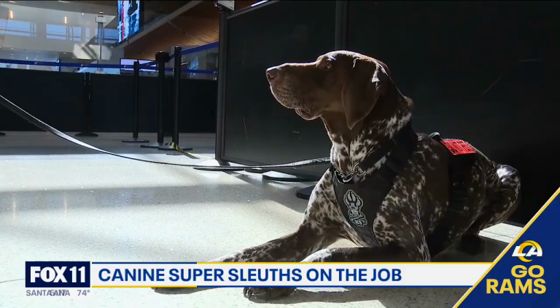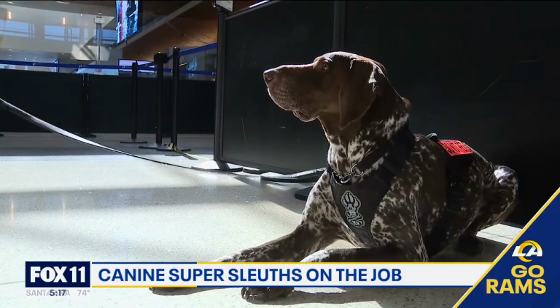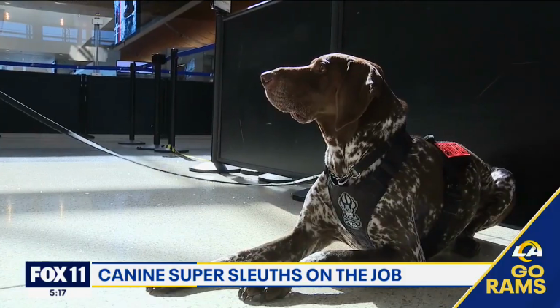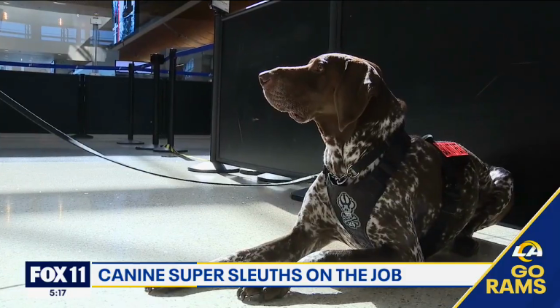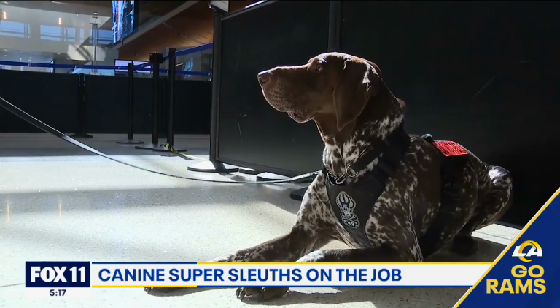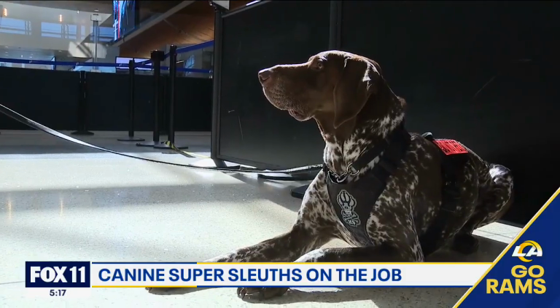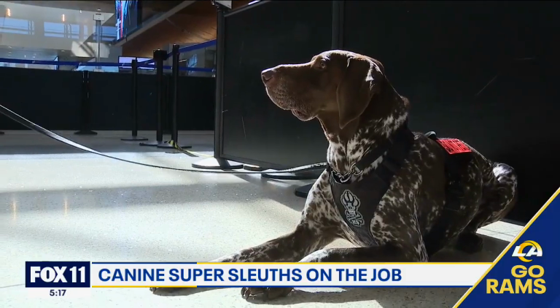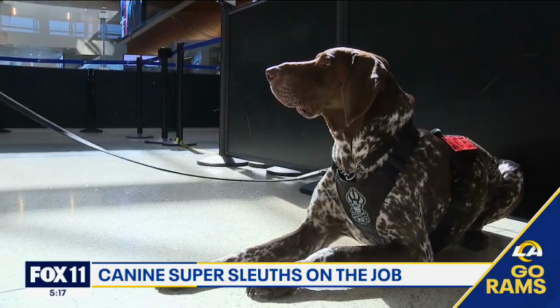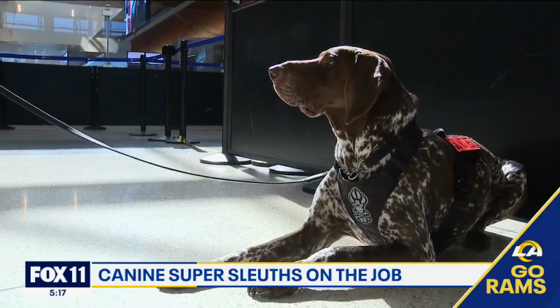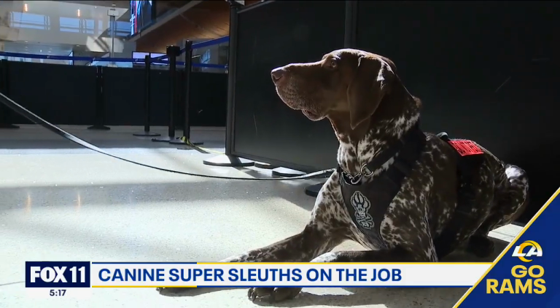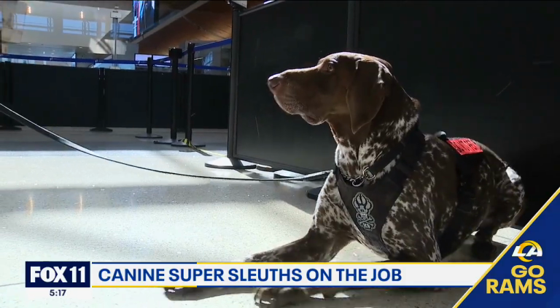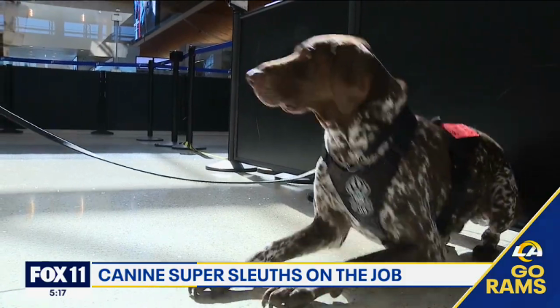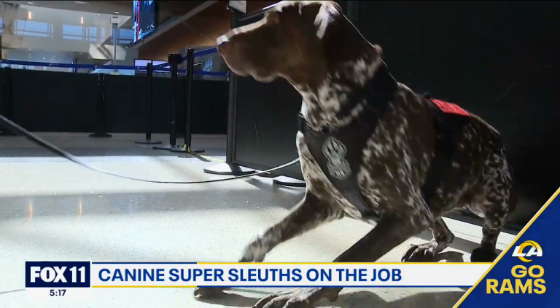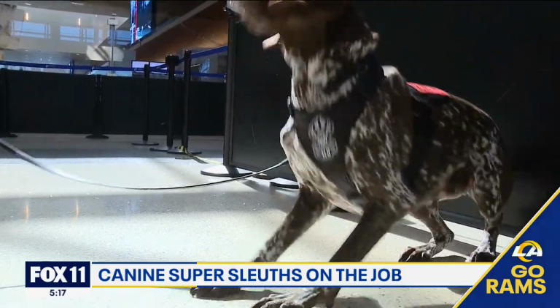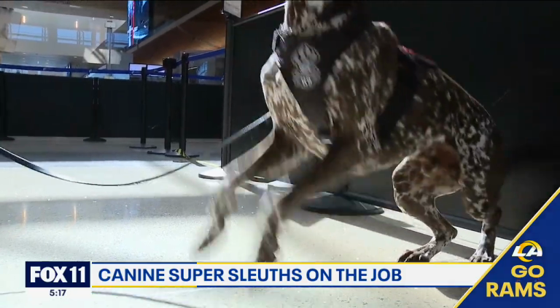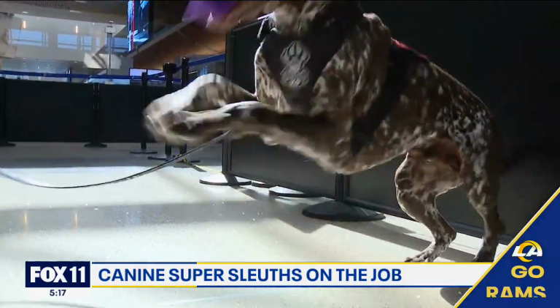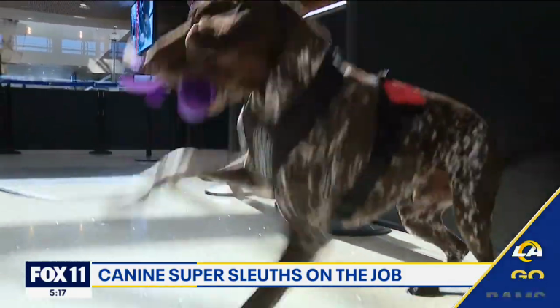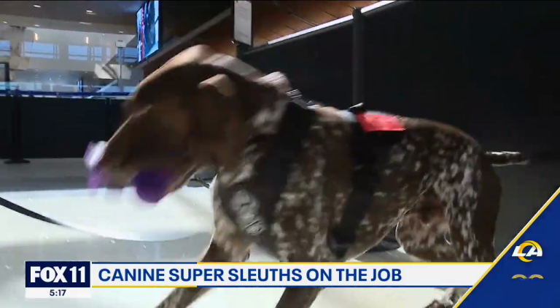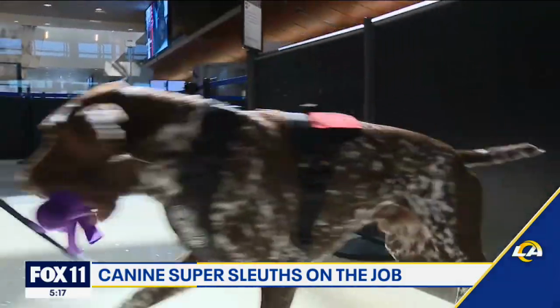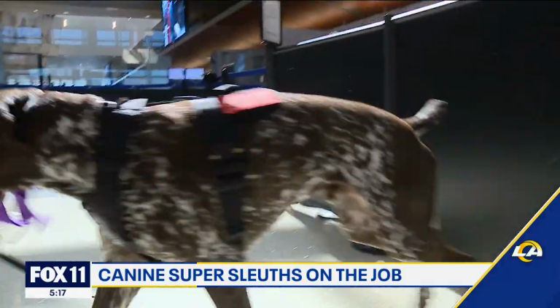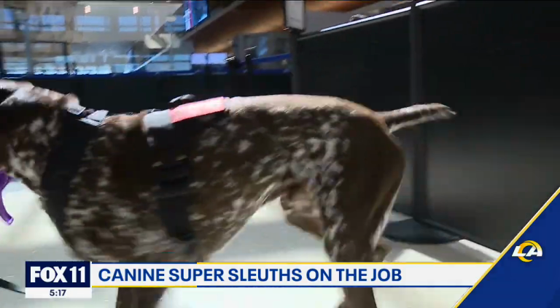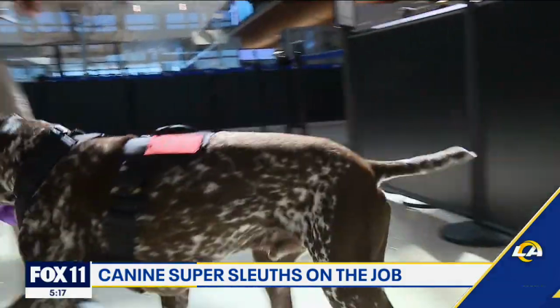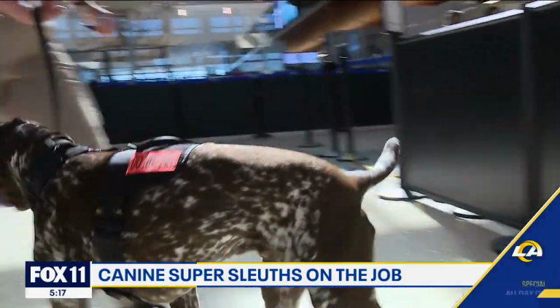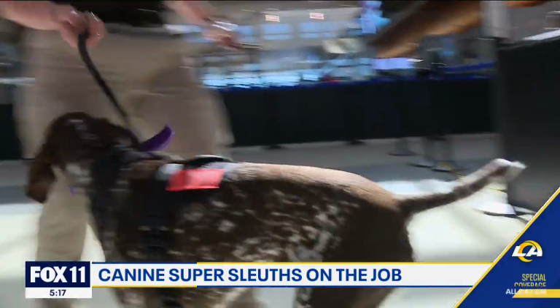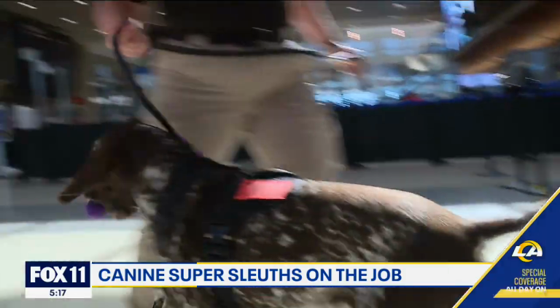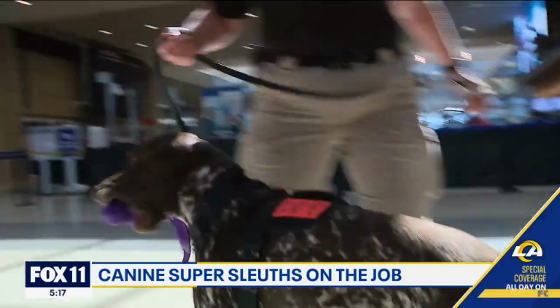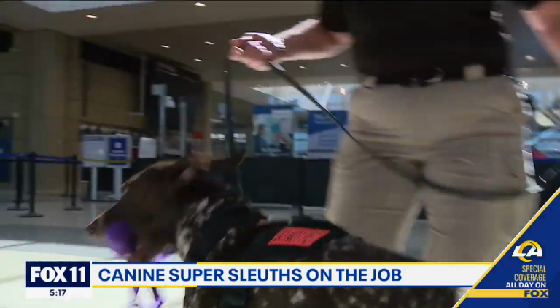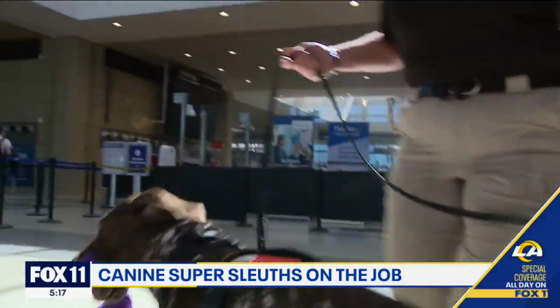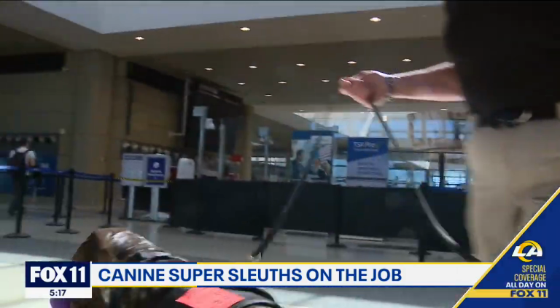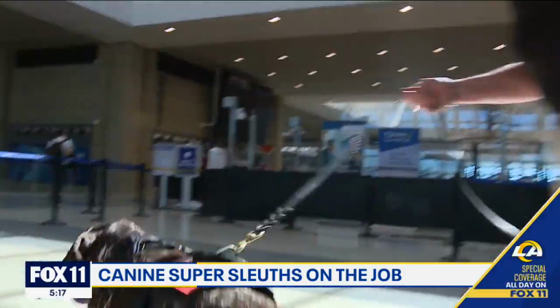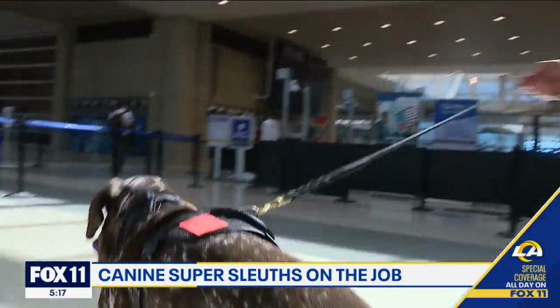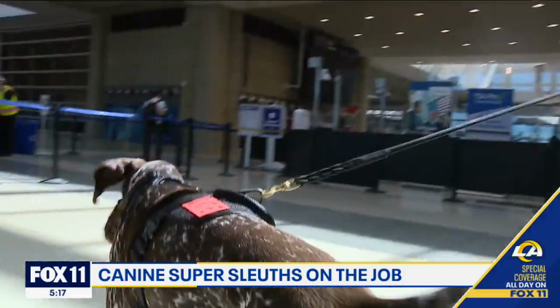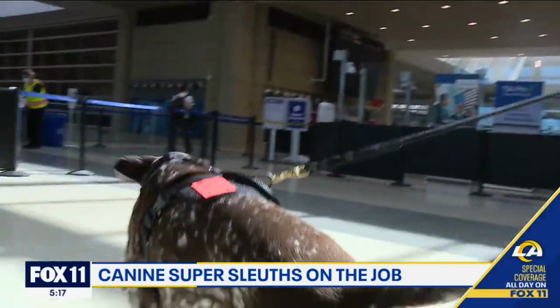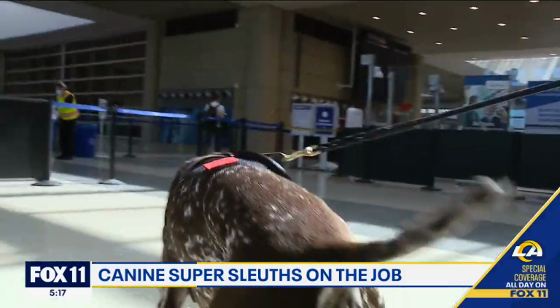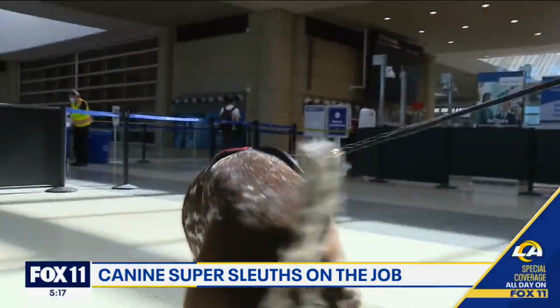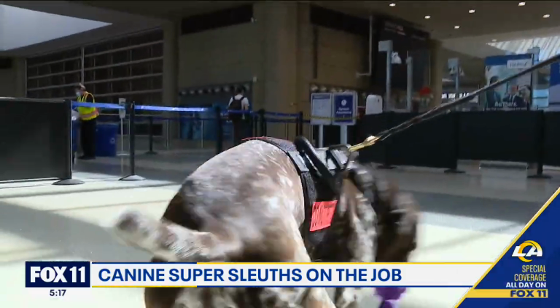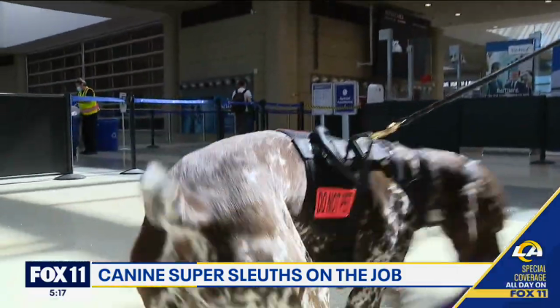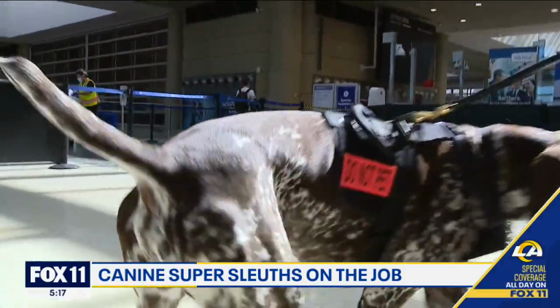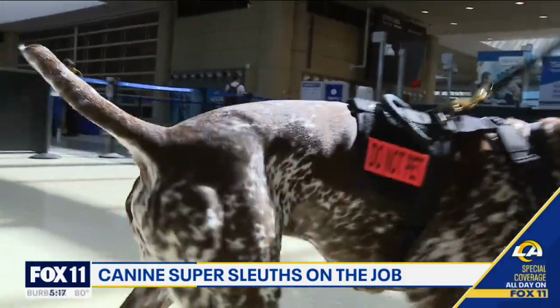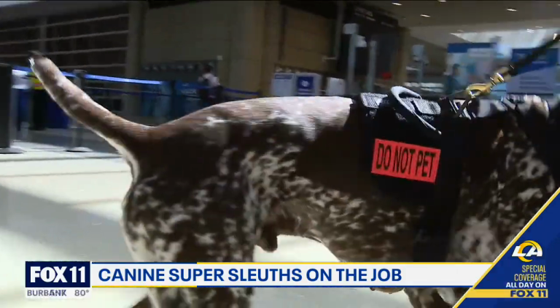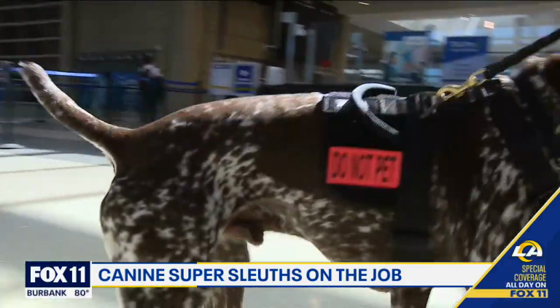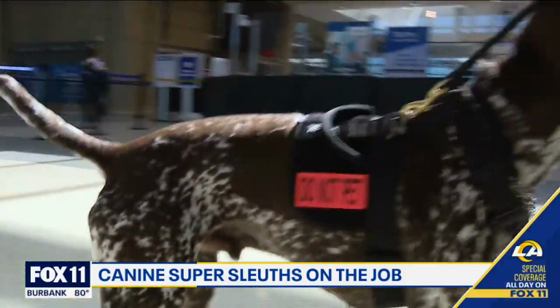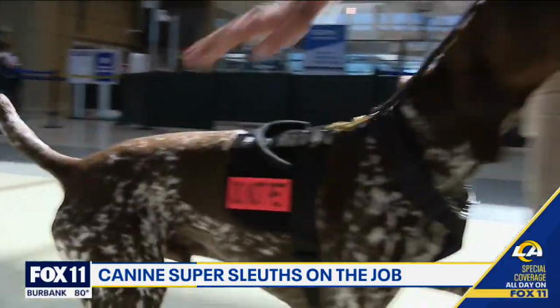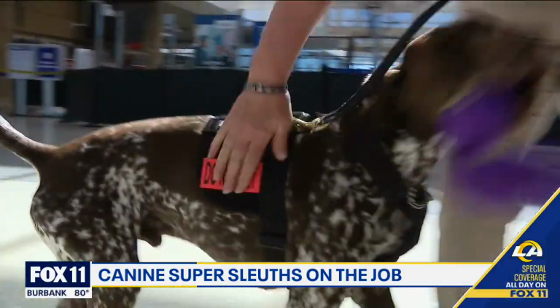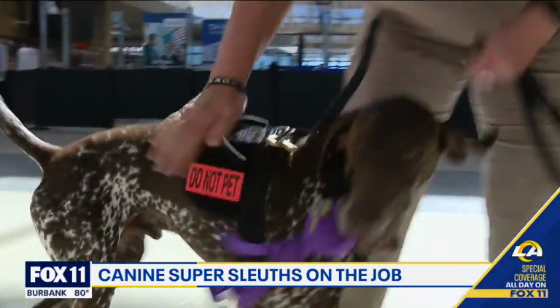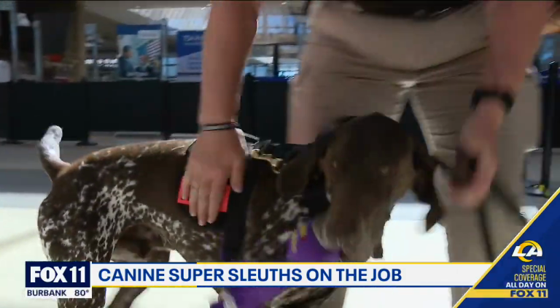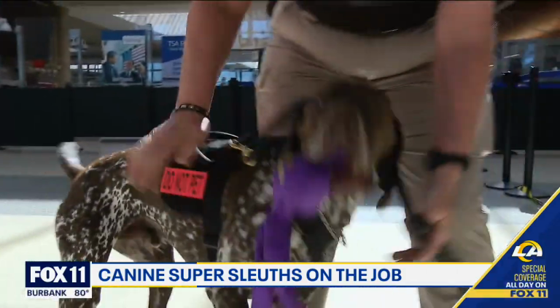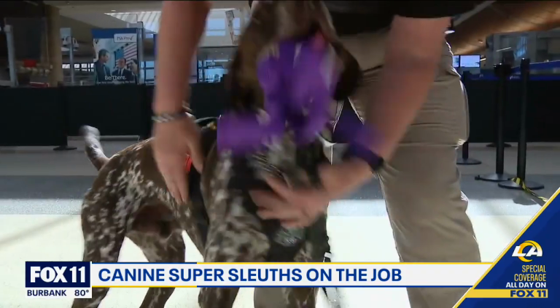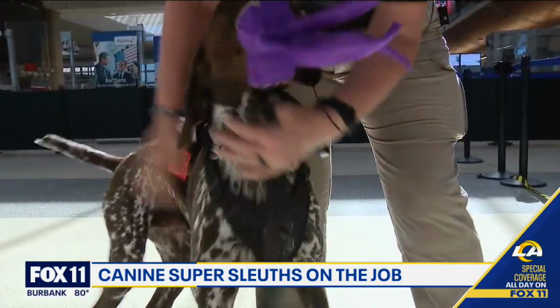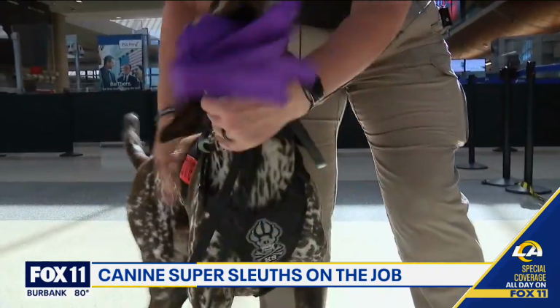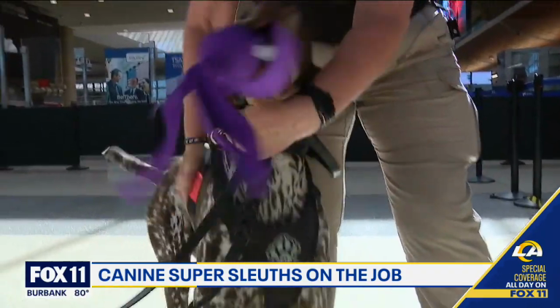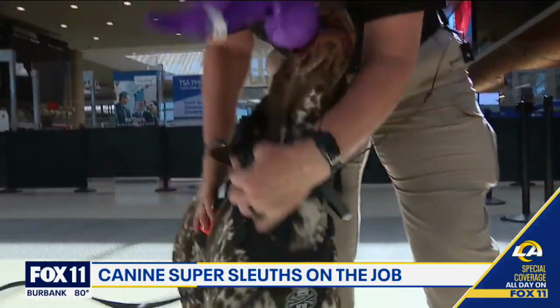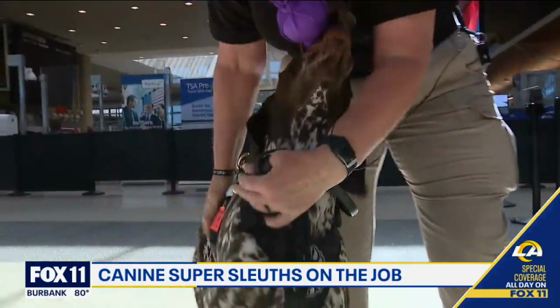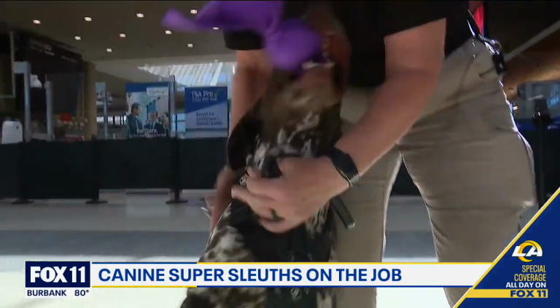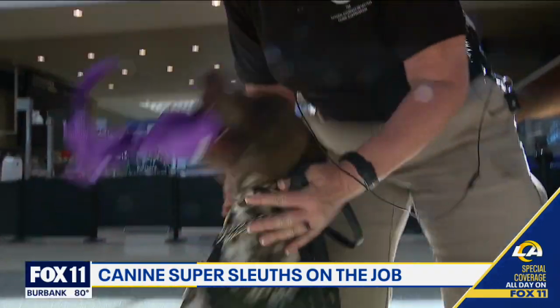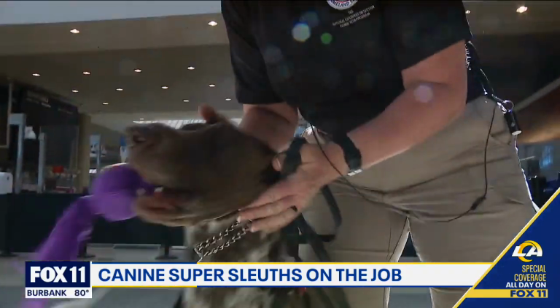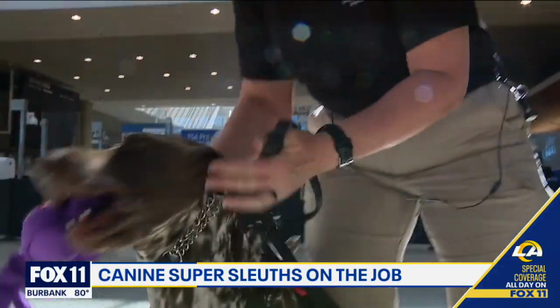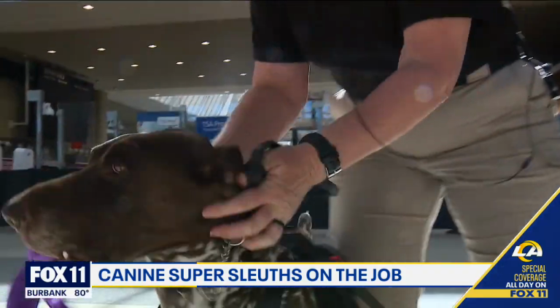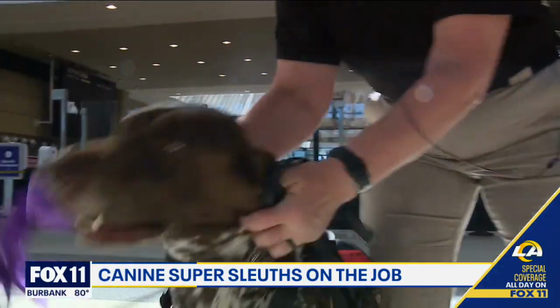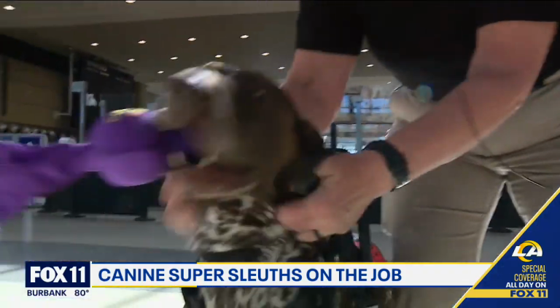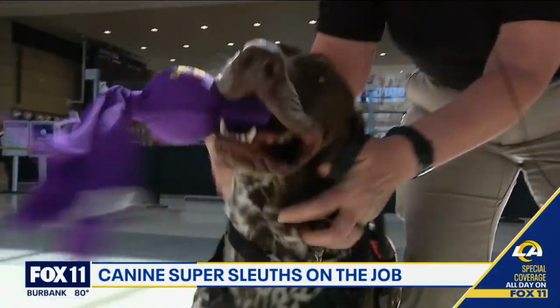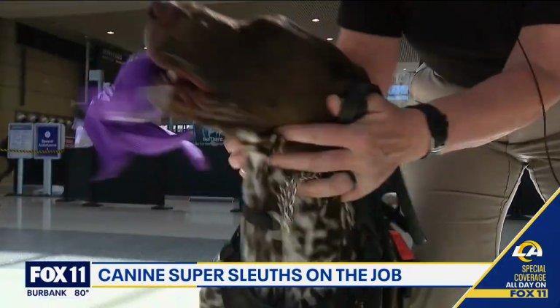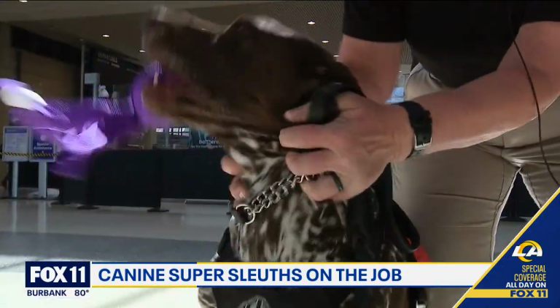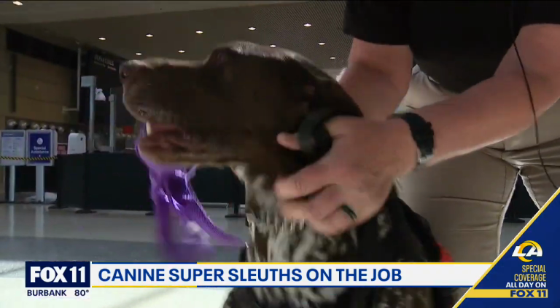Are you ready? You got it. This is Rex, a five-year-old German short hair pointer originally from SoCal.